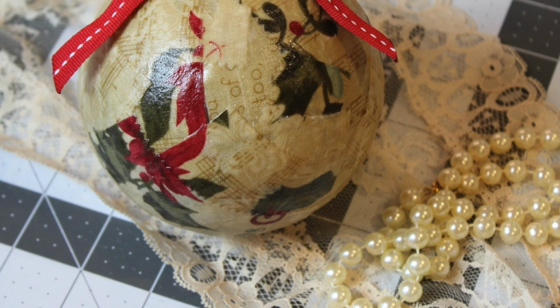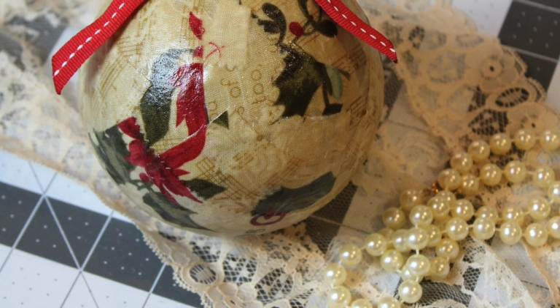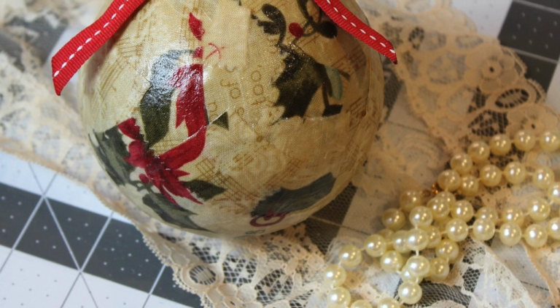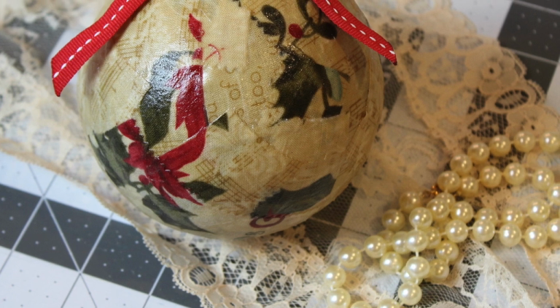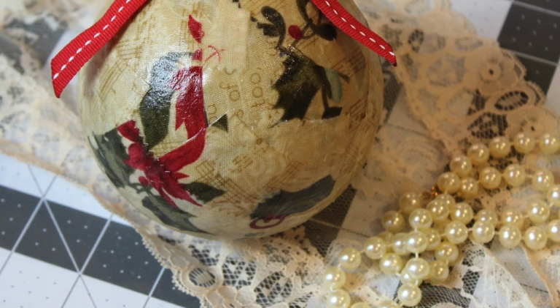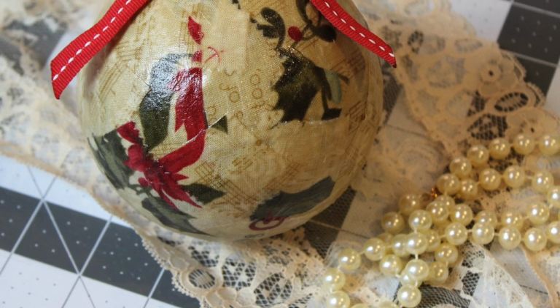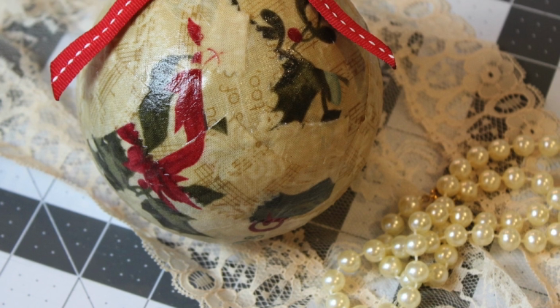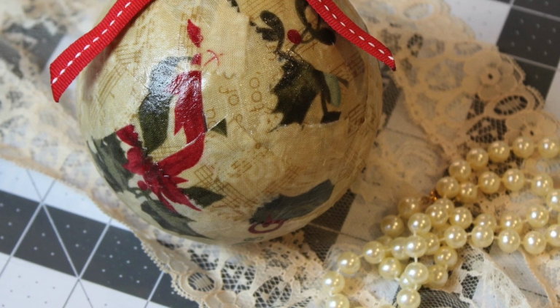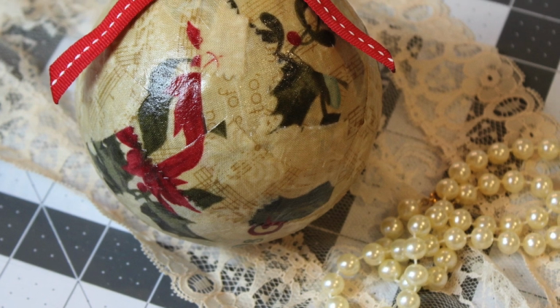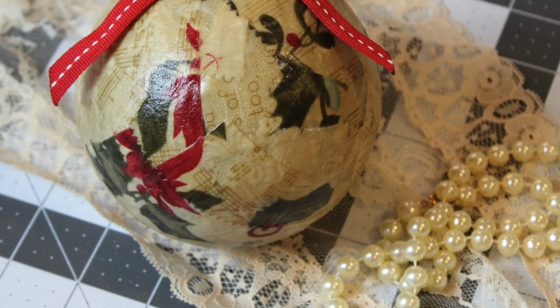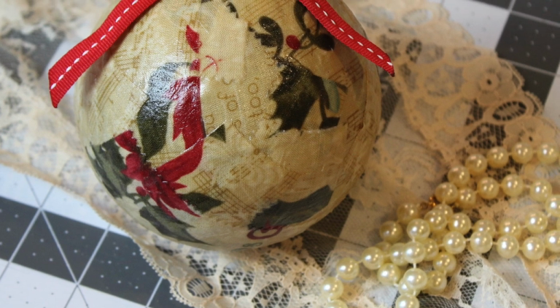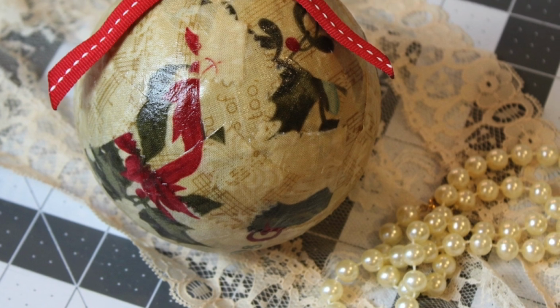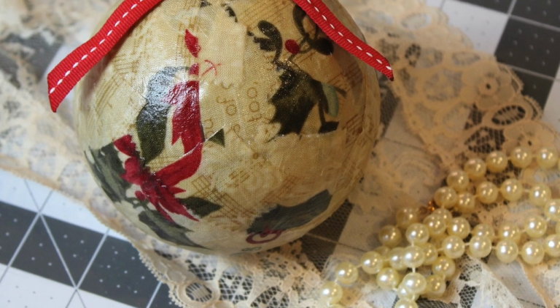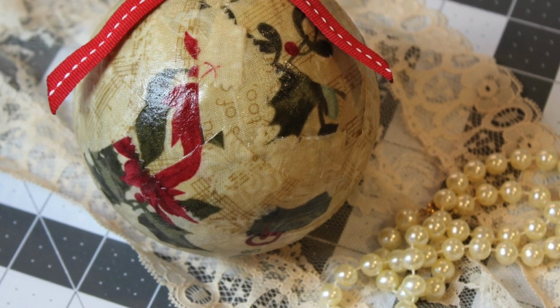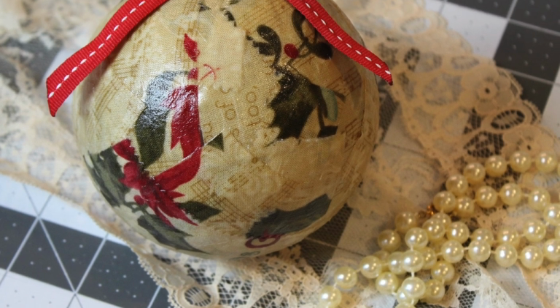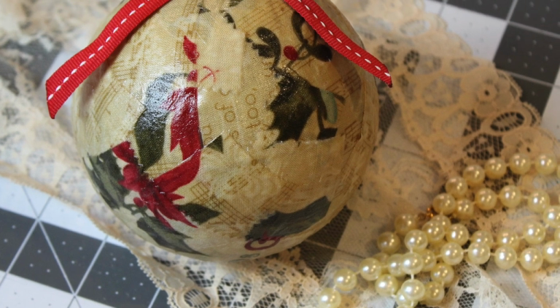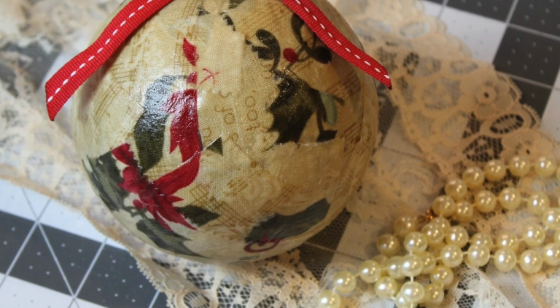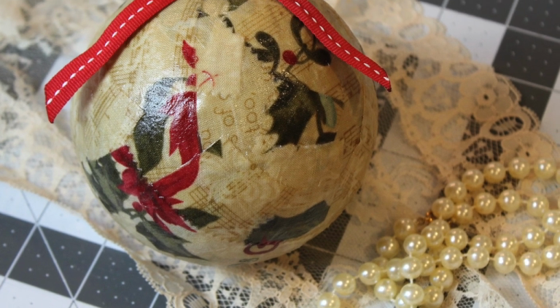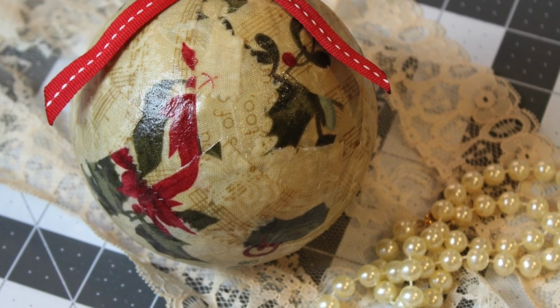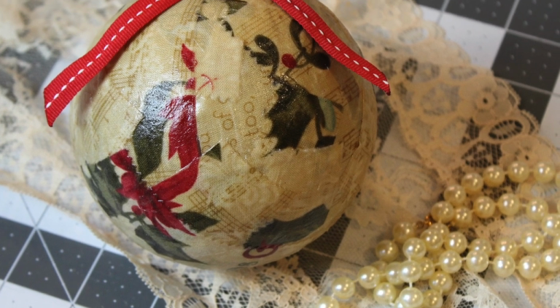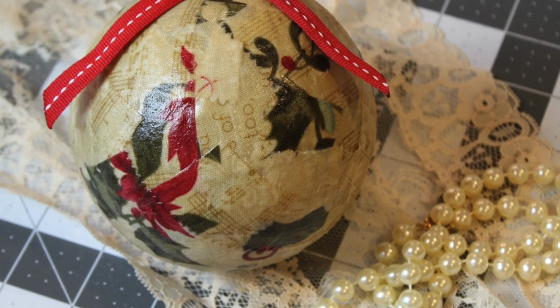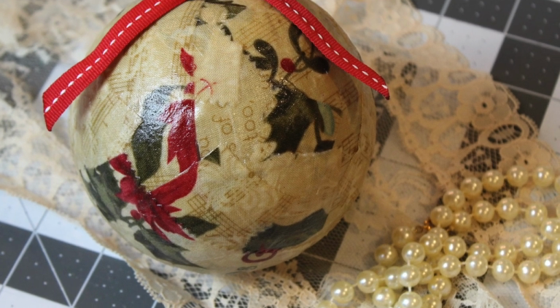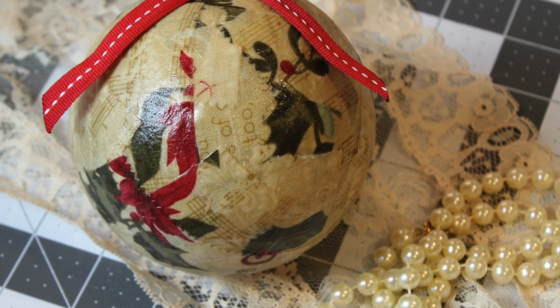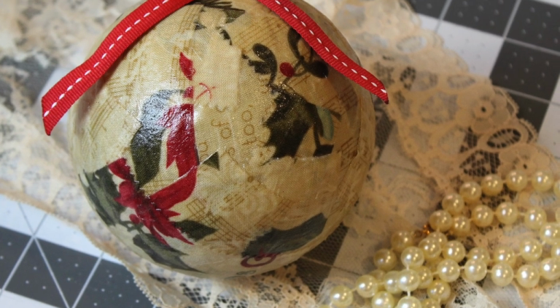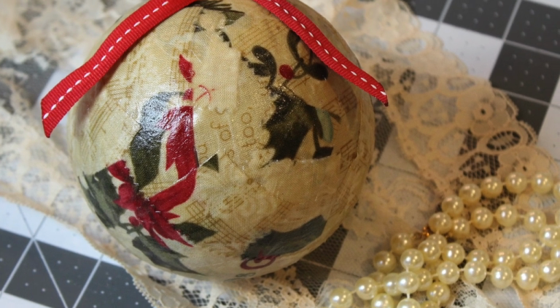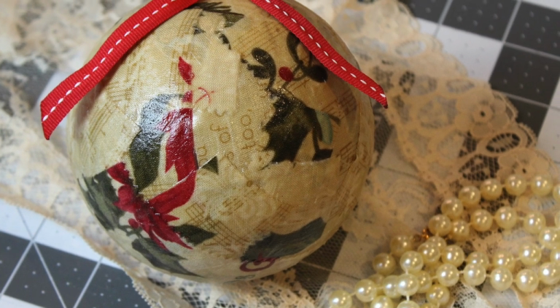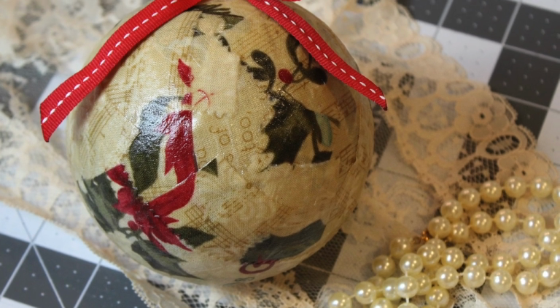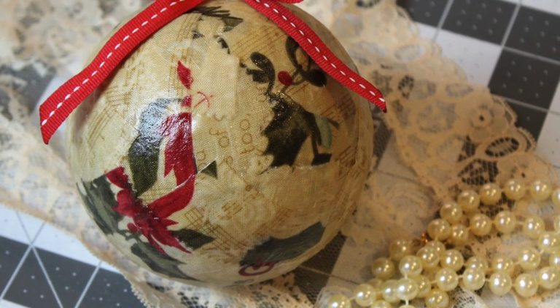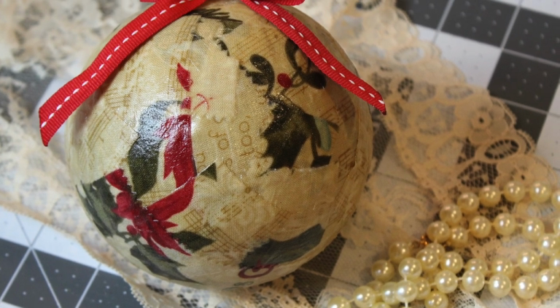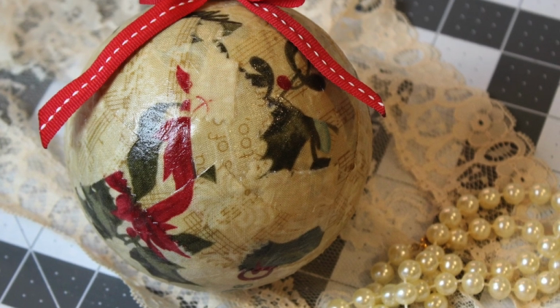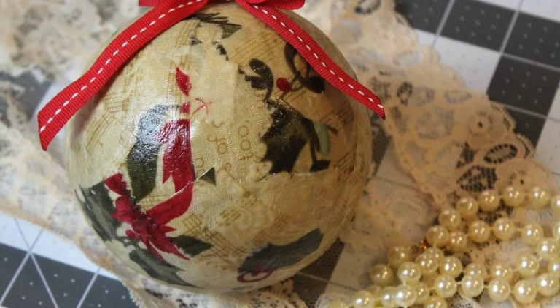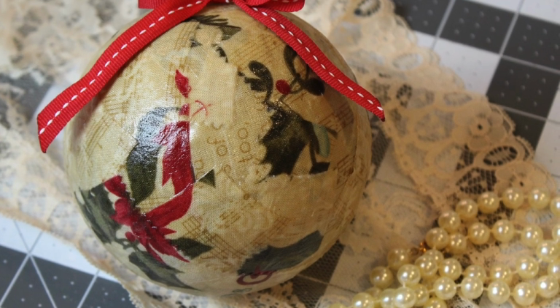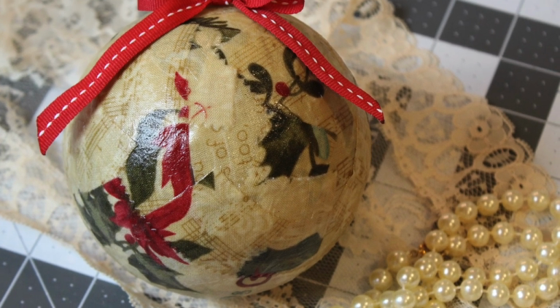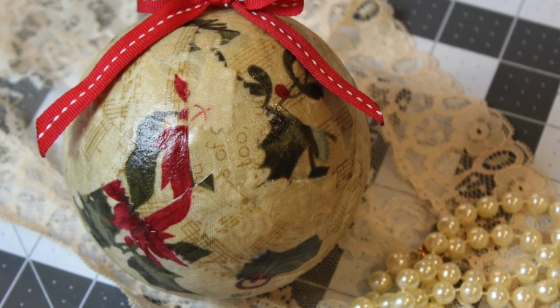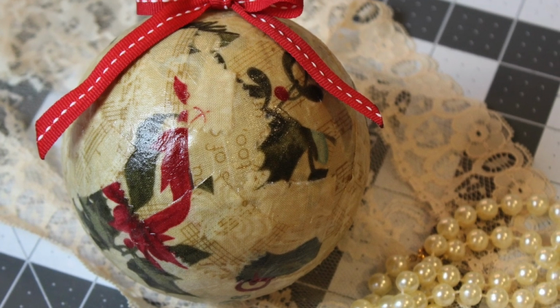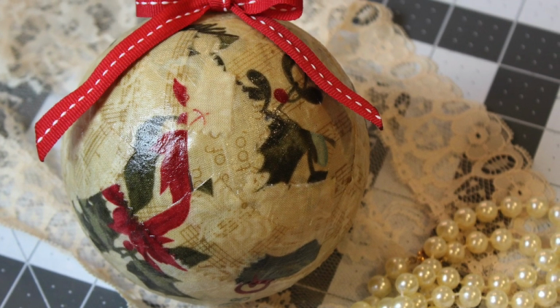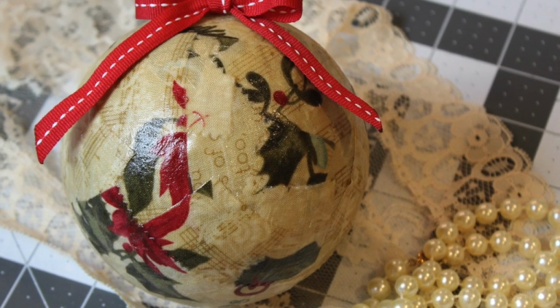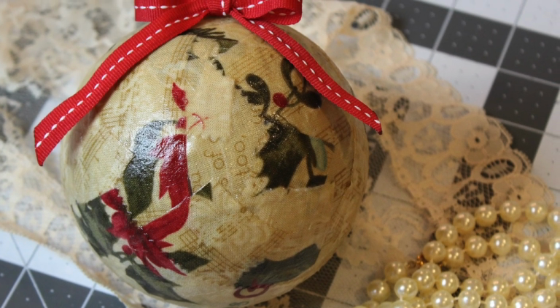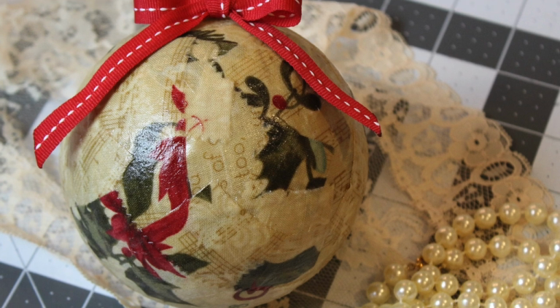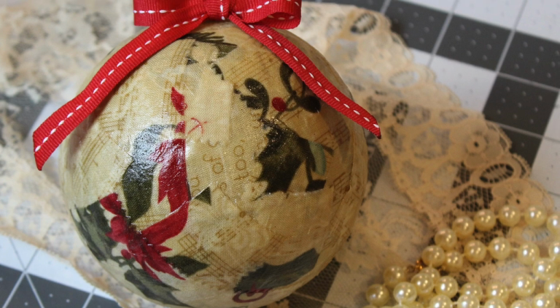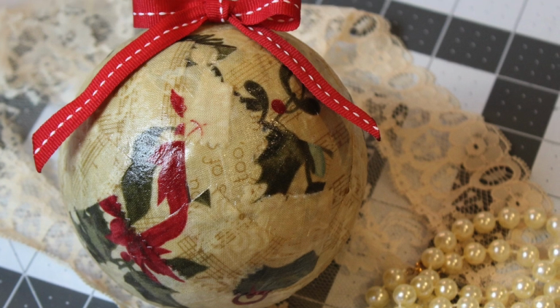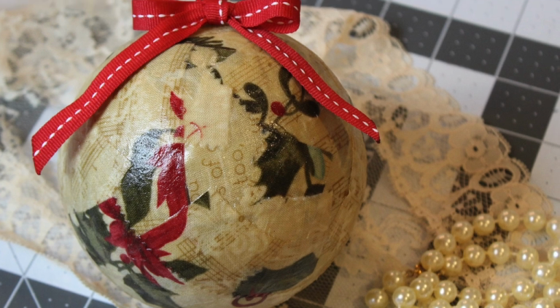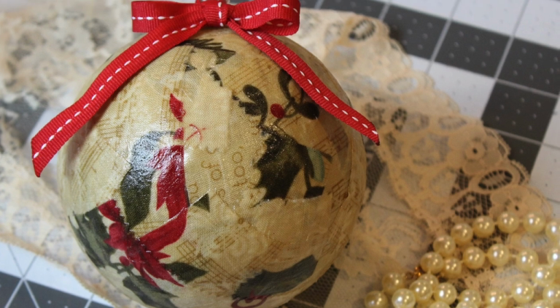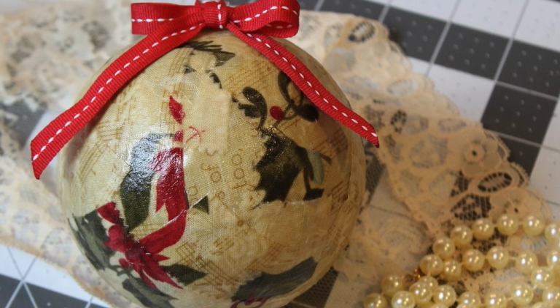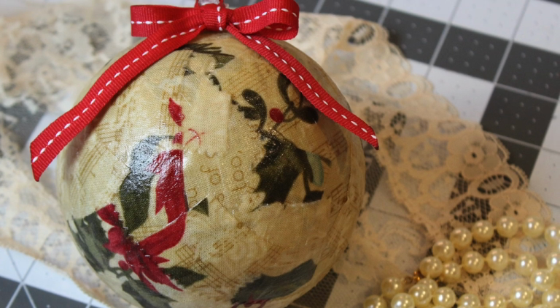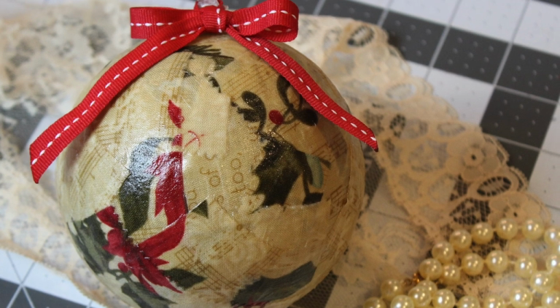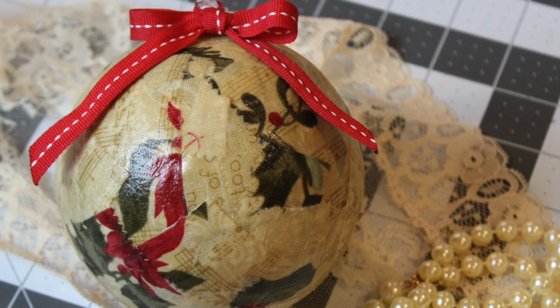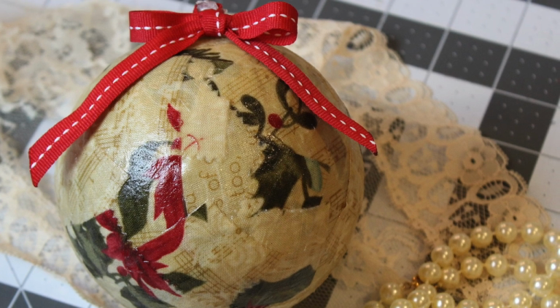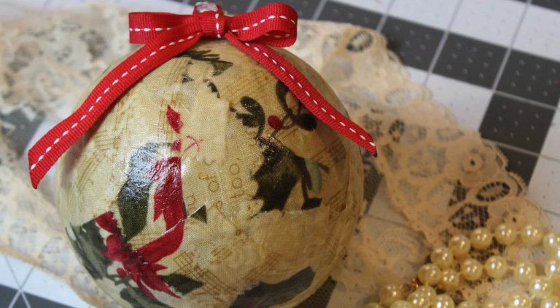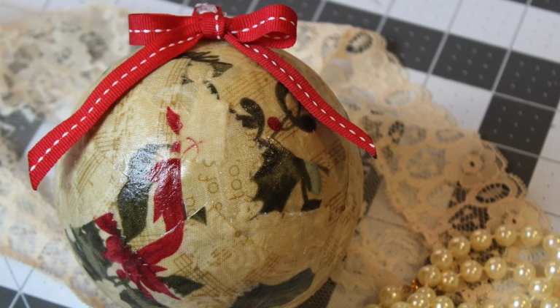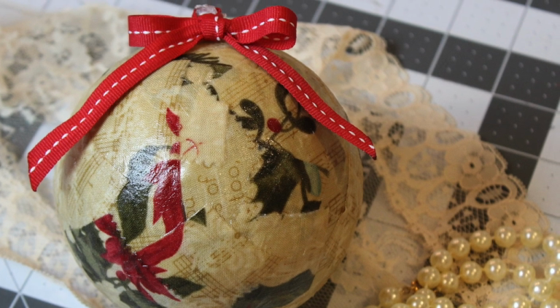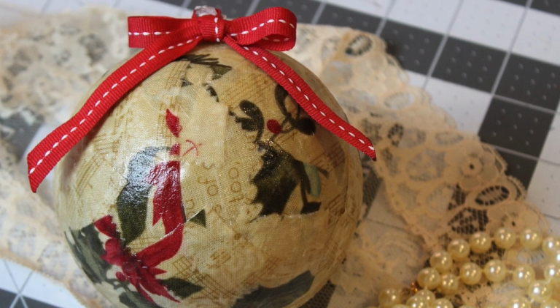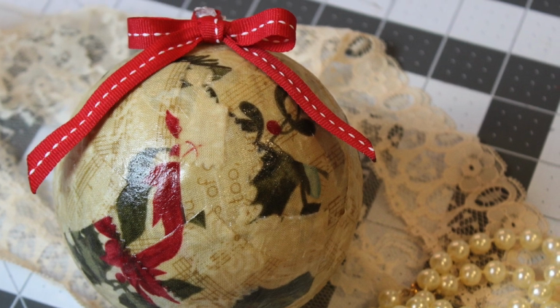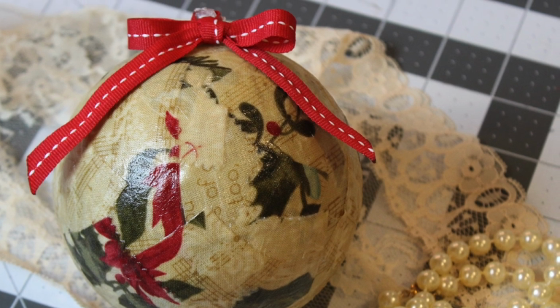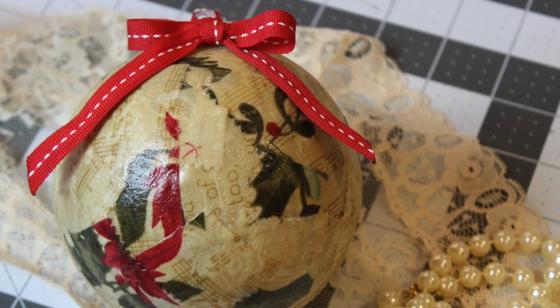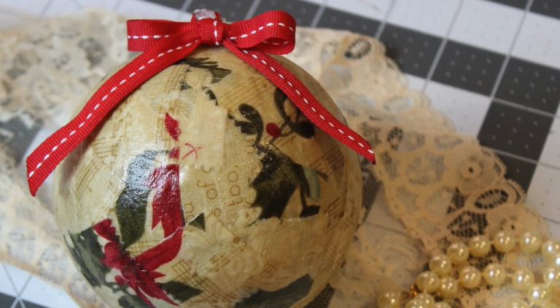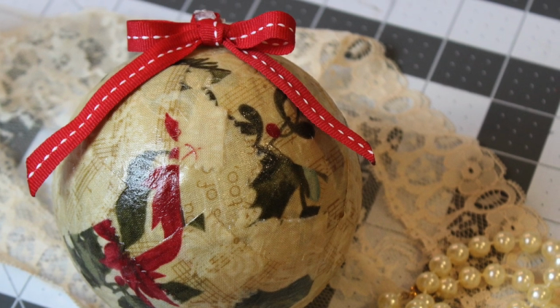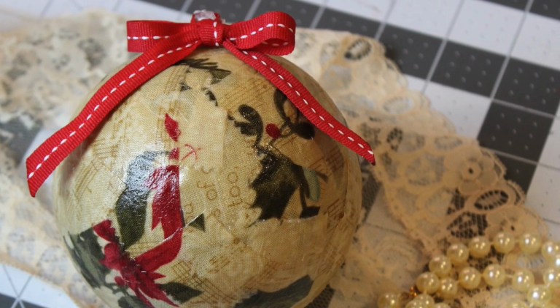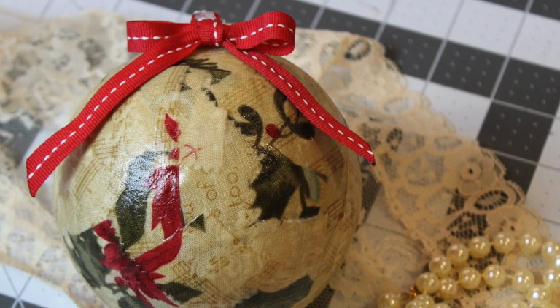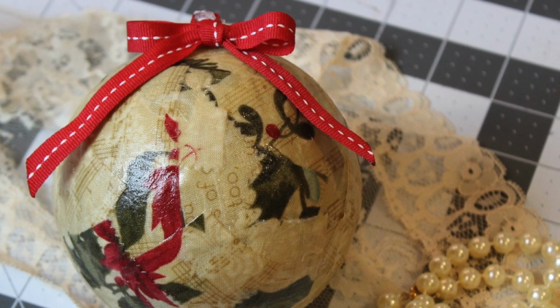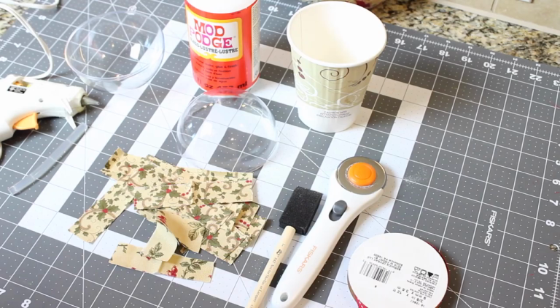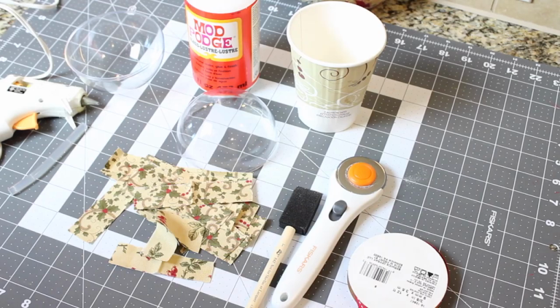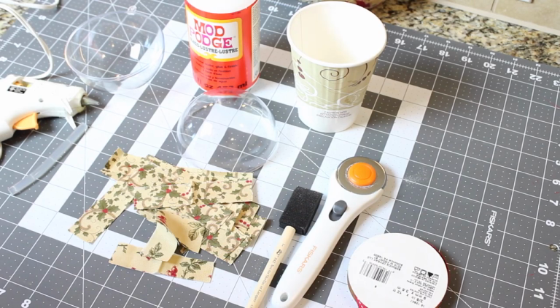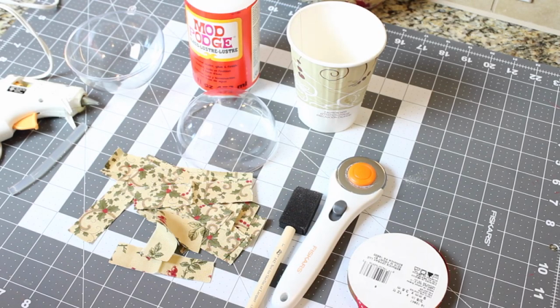Today I'm going to be showing you guys how to make this beautiful fabric covered Christmas ball. So let's get started.